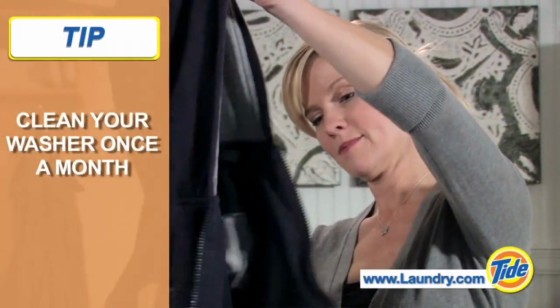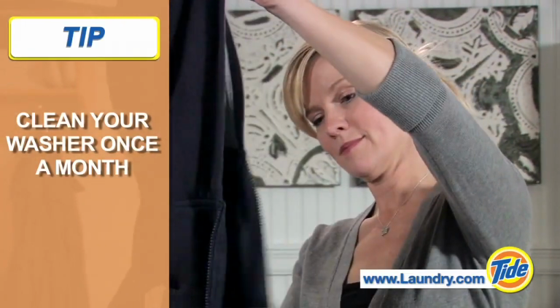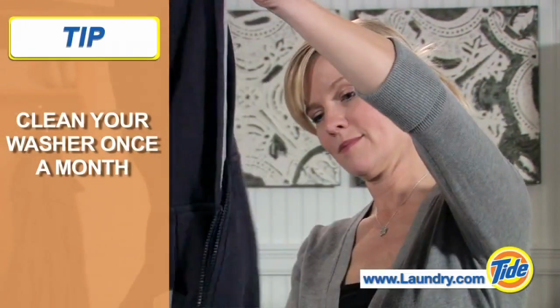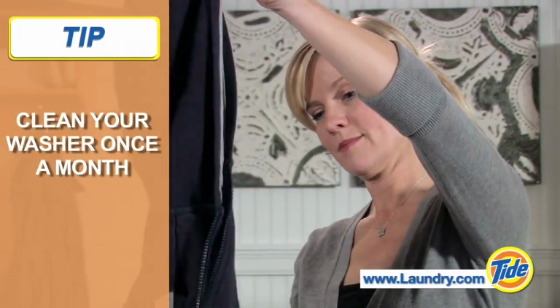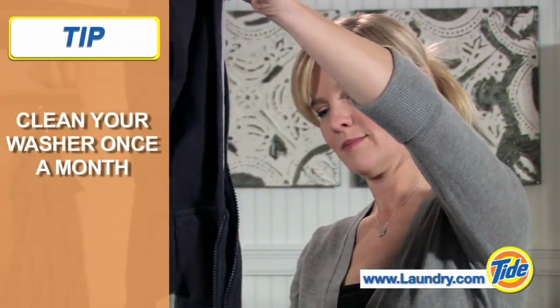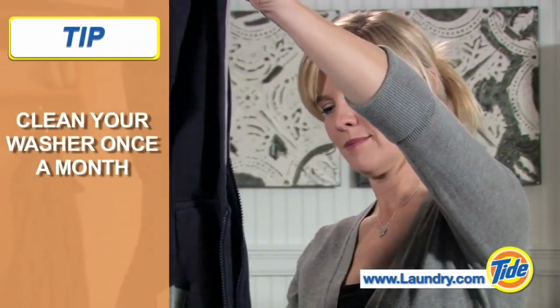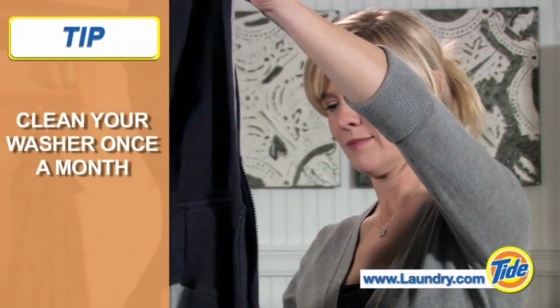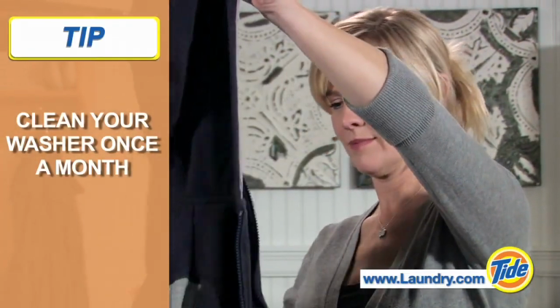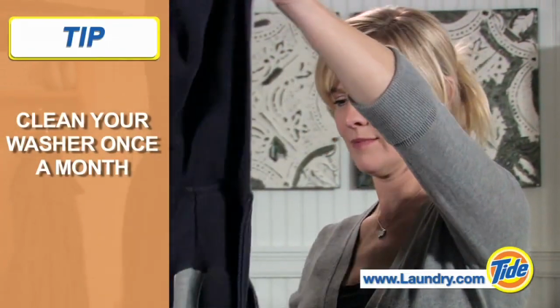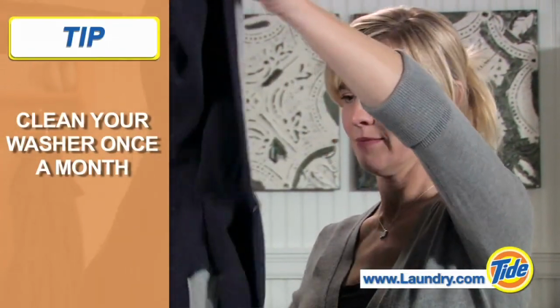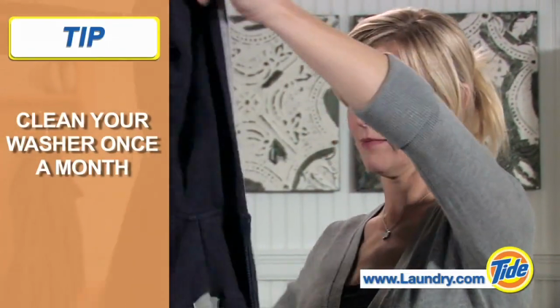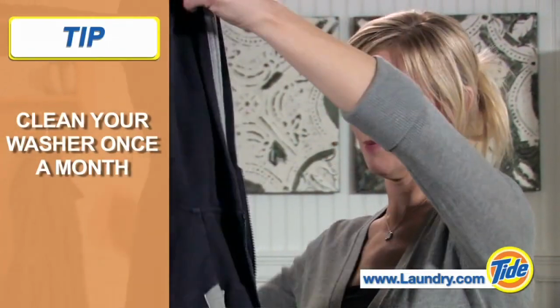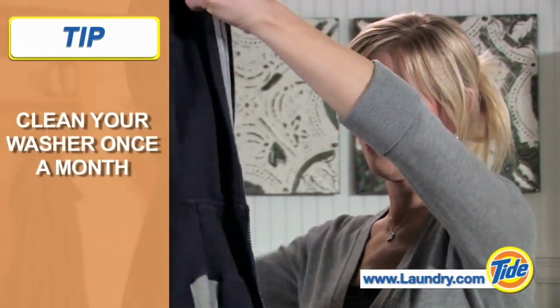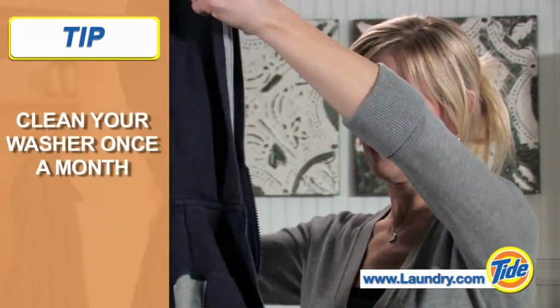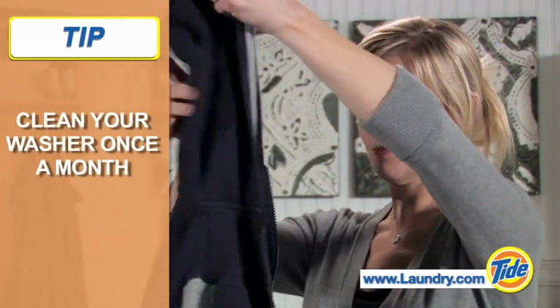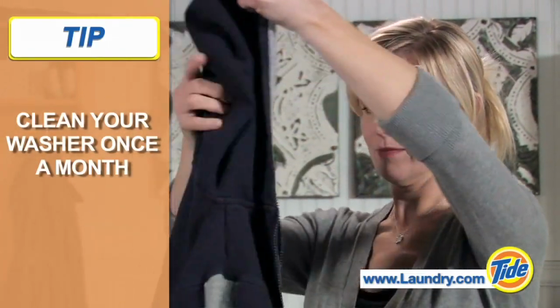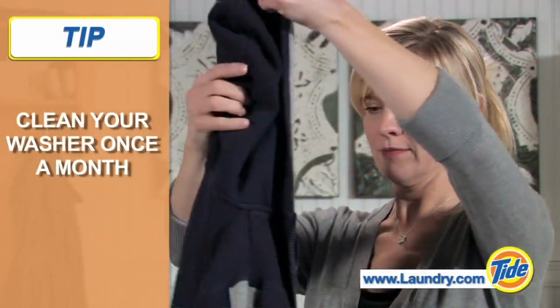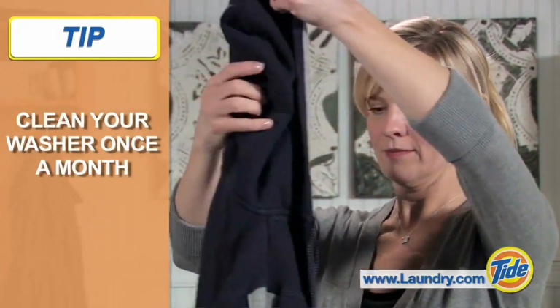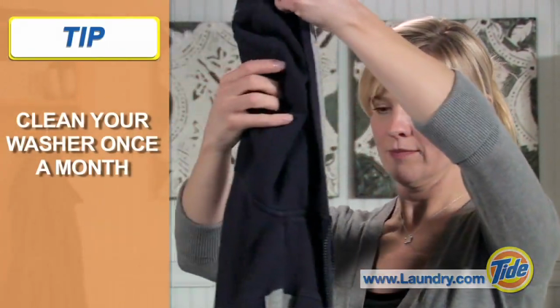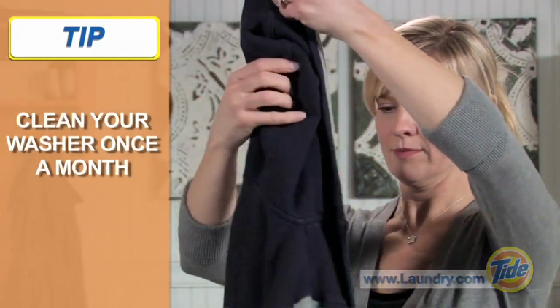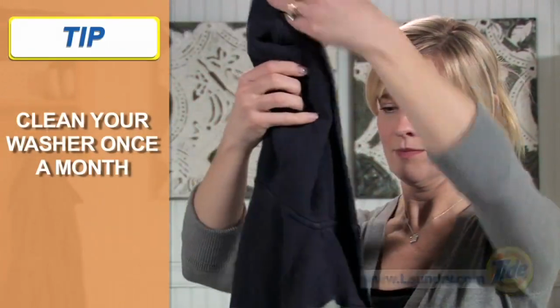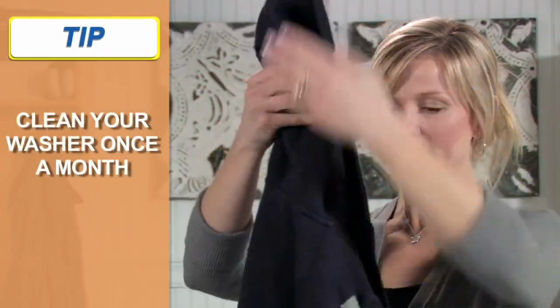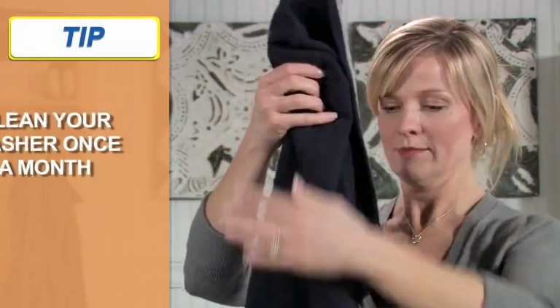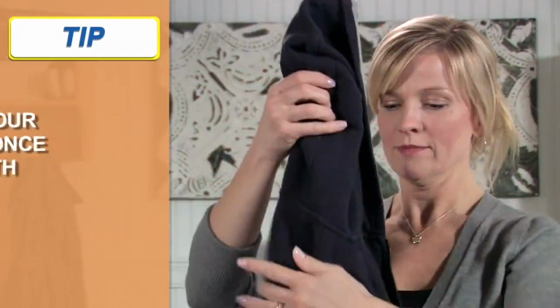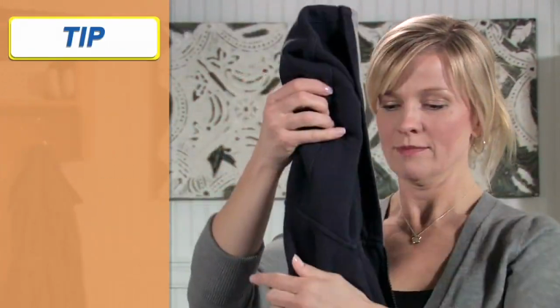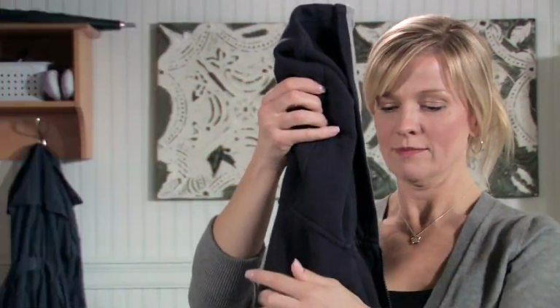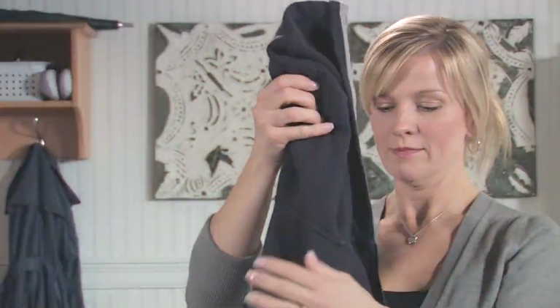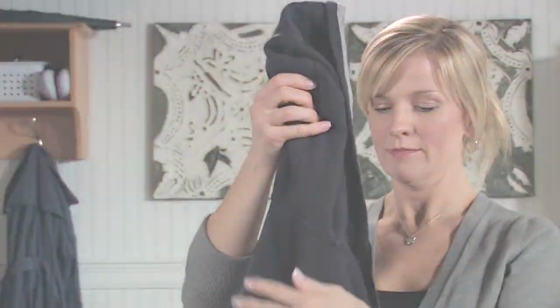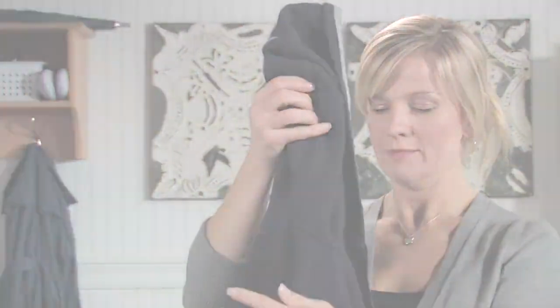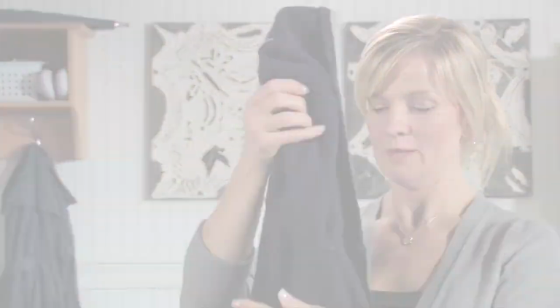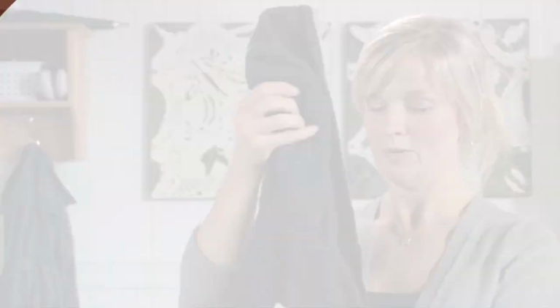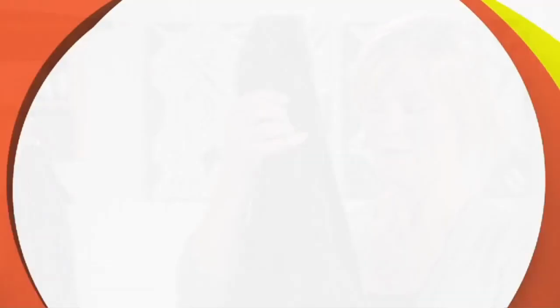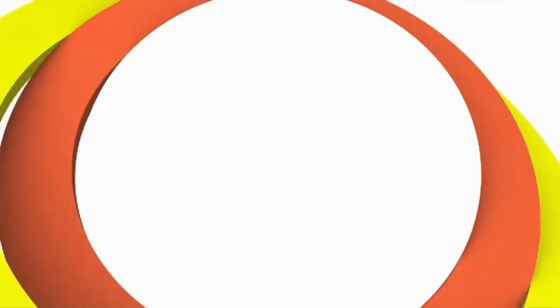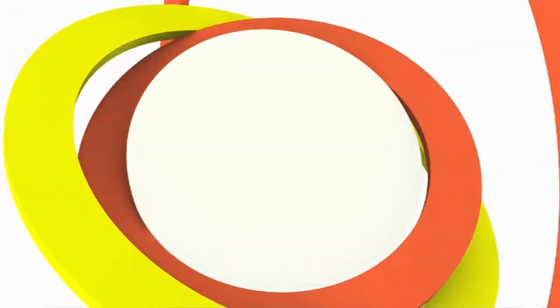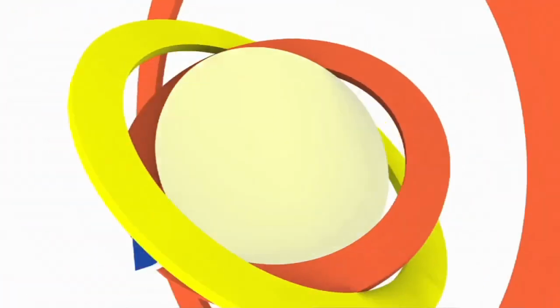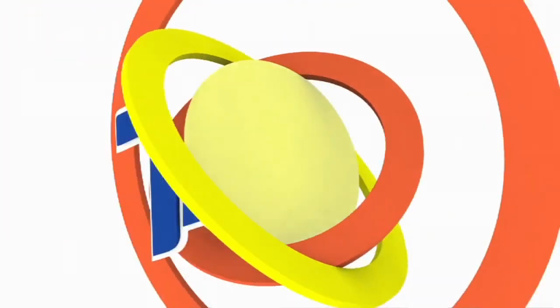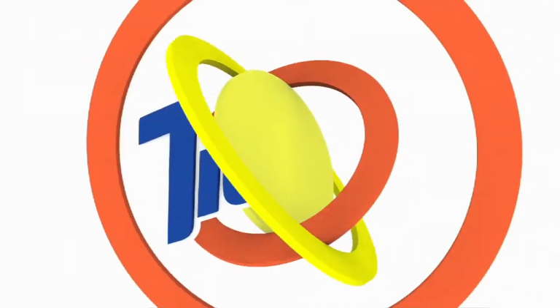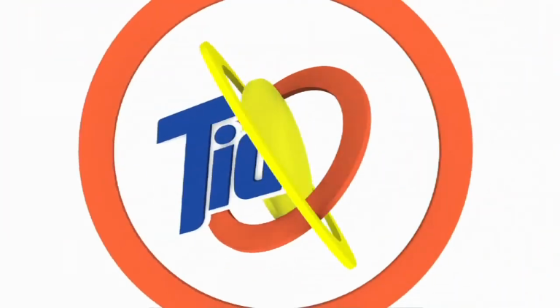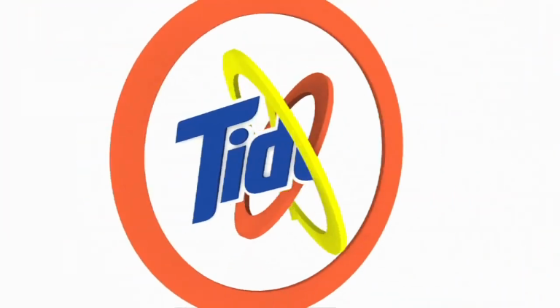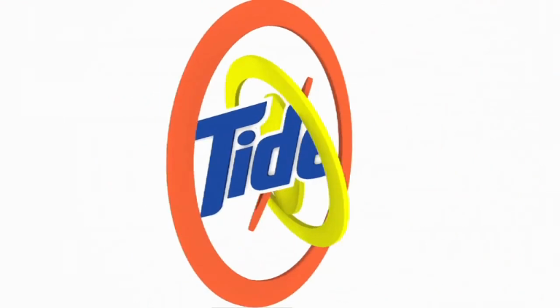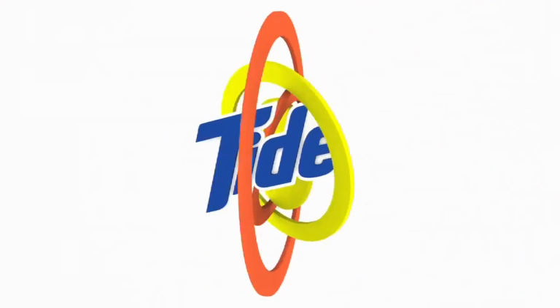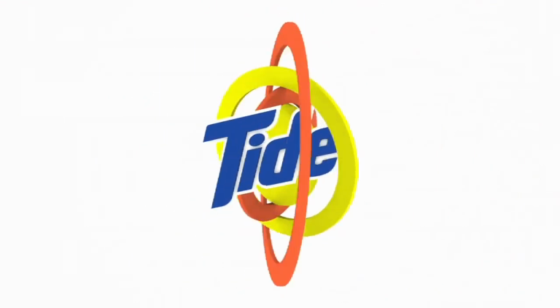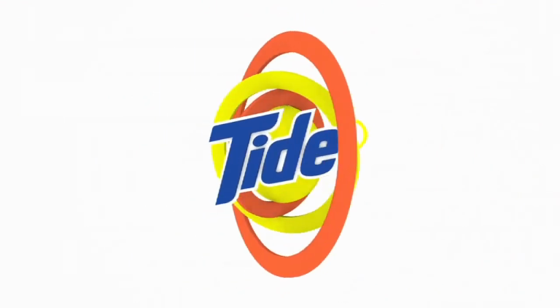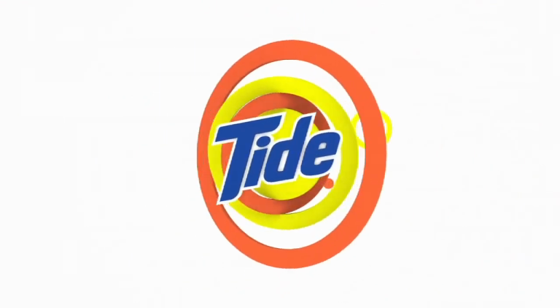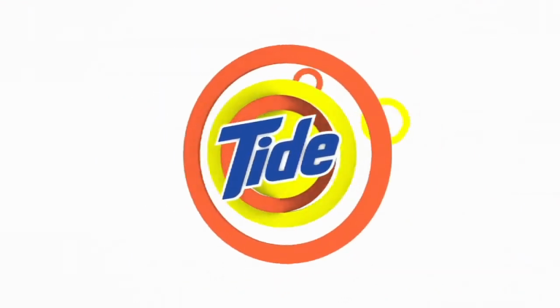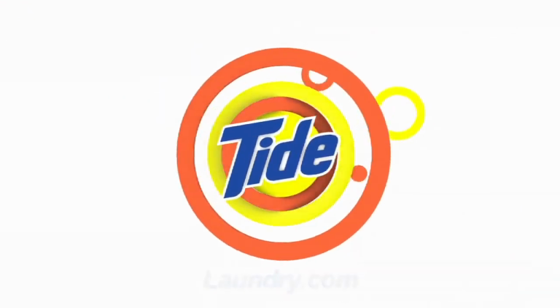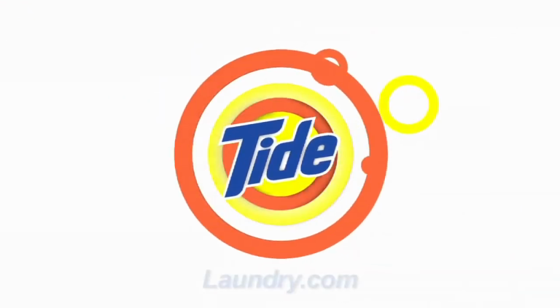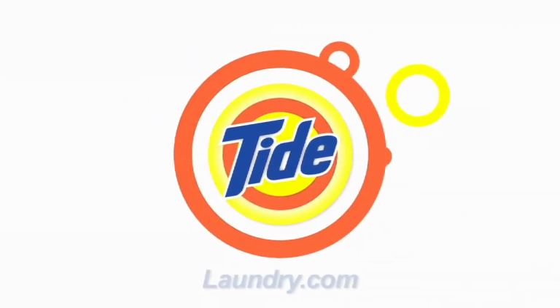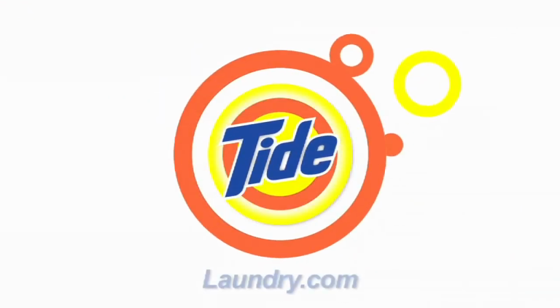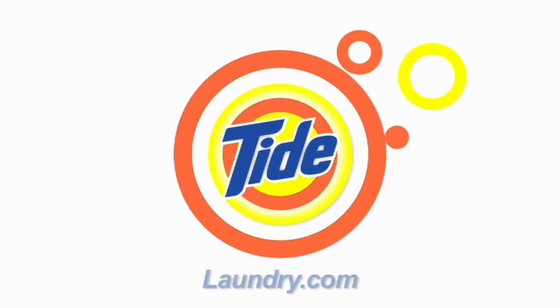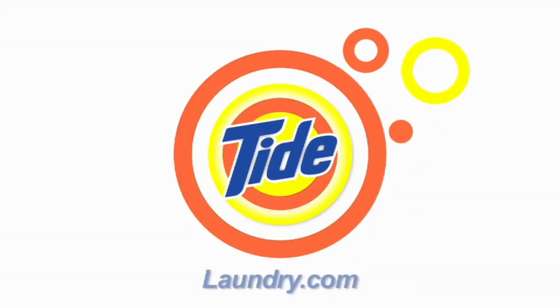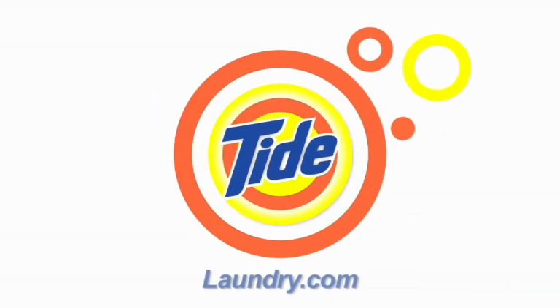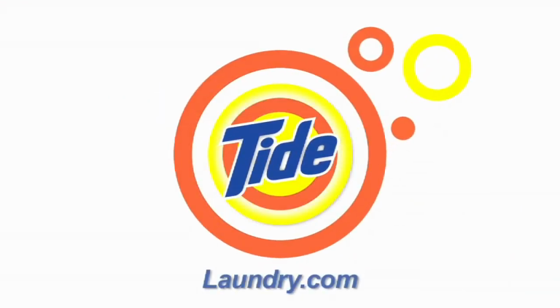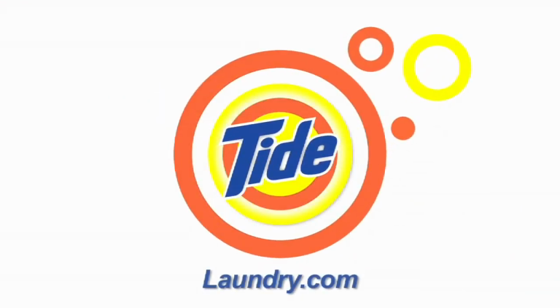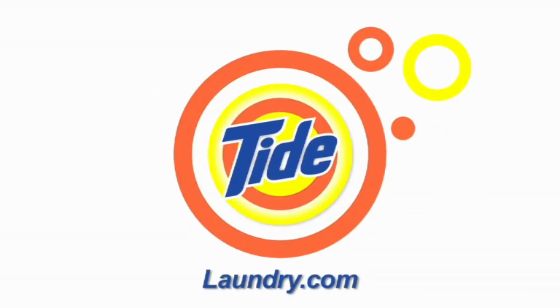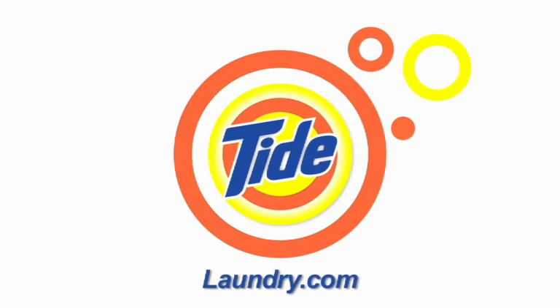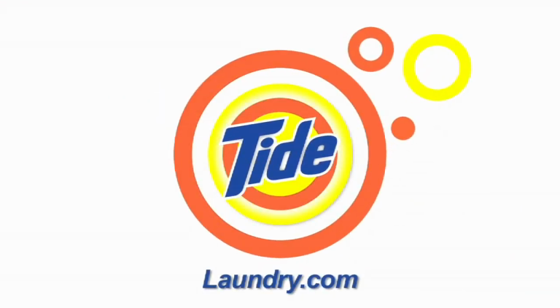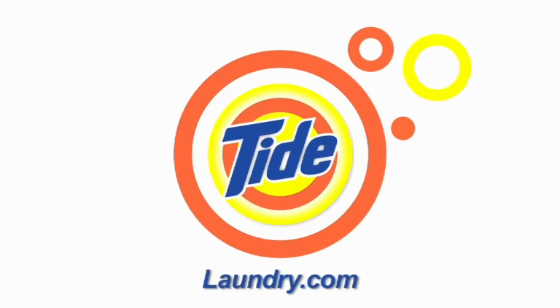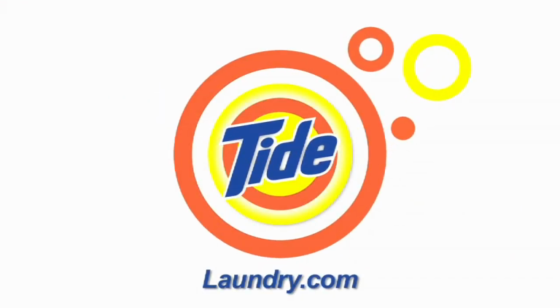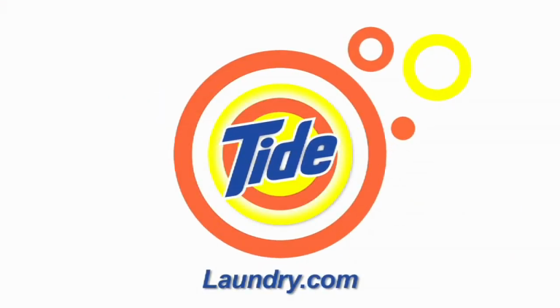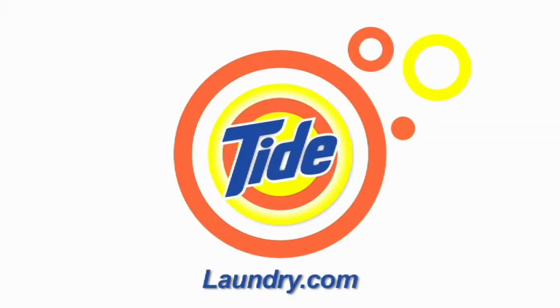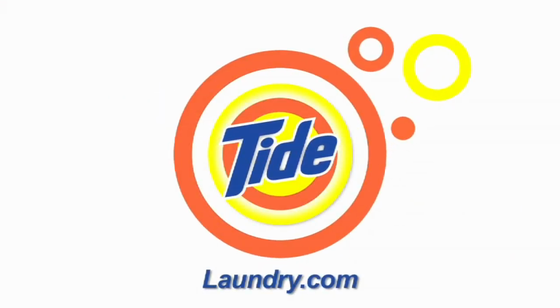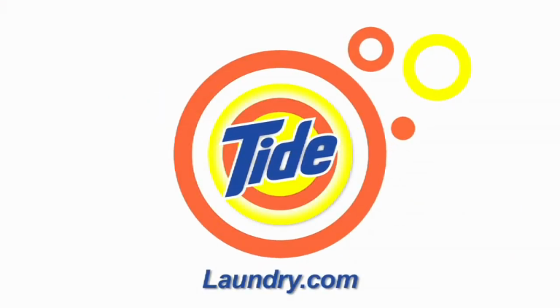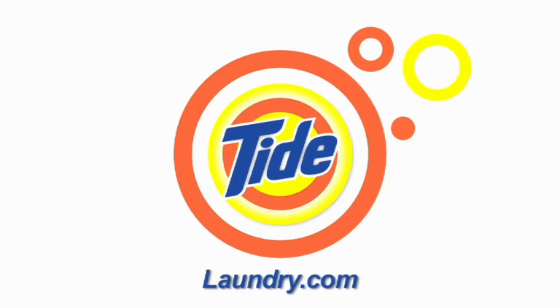Remember, clean laundry starts with a clean washer. Visit Laundry.com for more laundry tips and how-to videos.